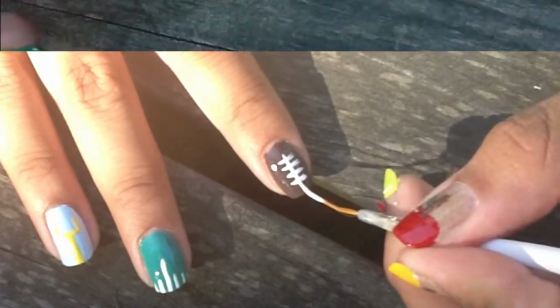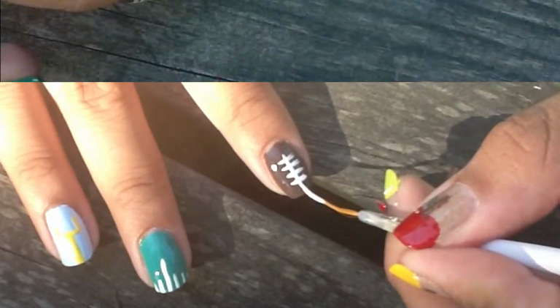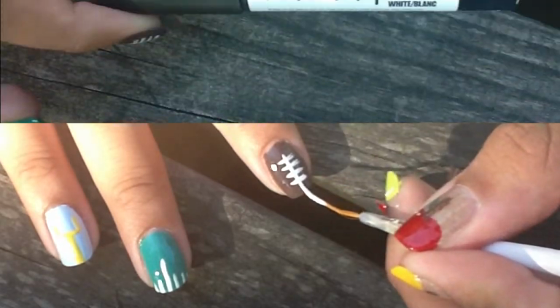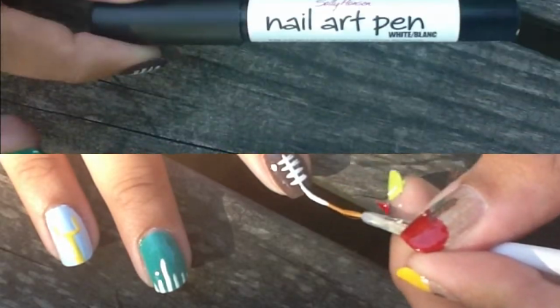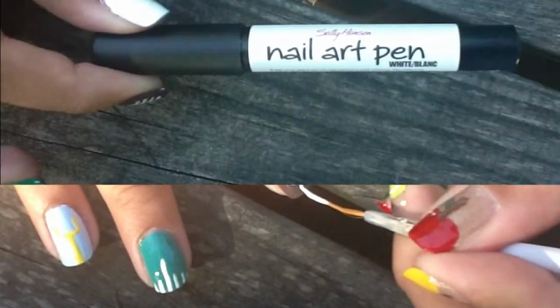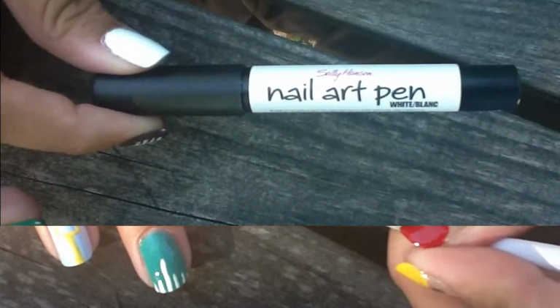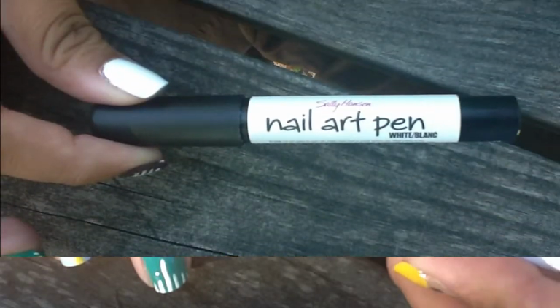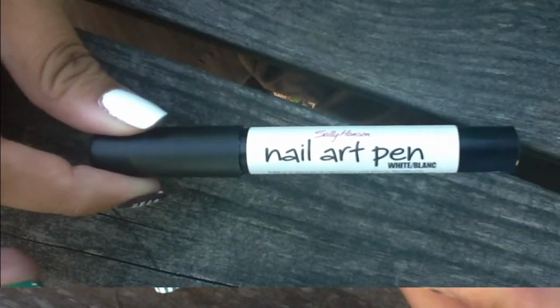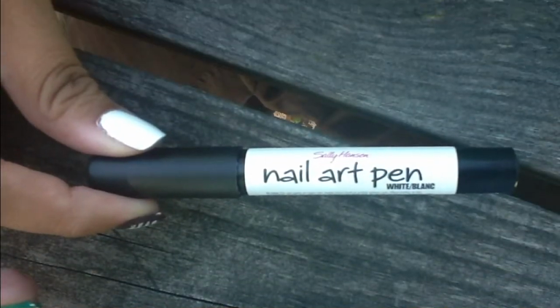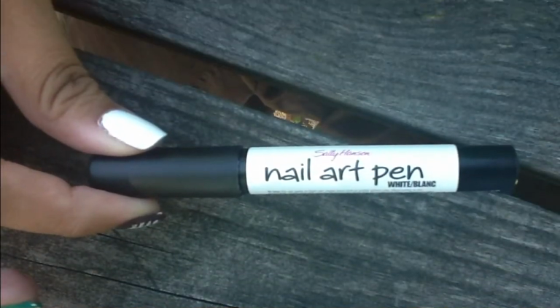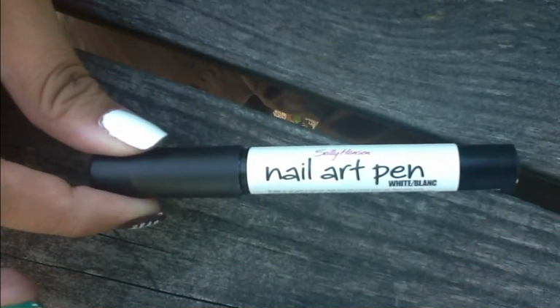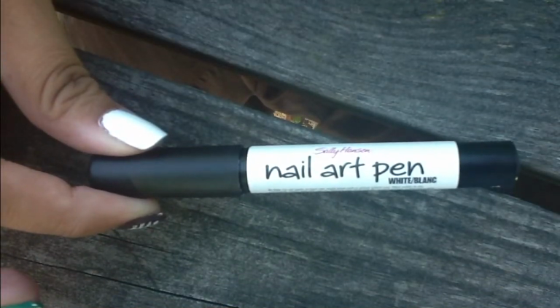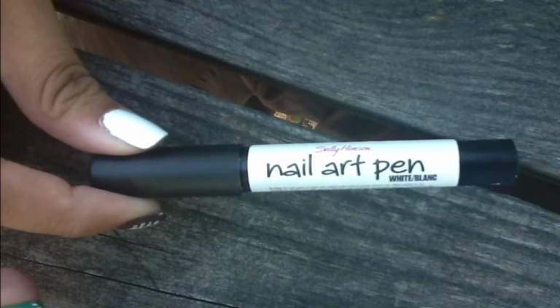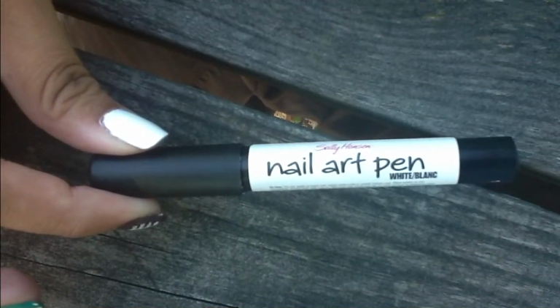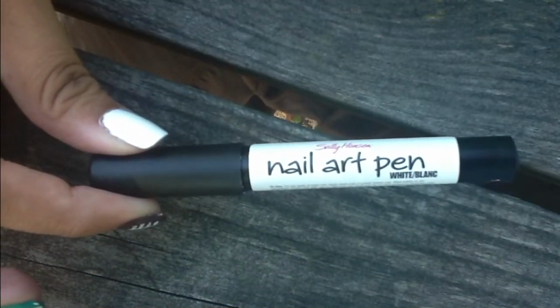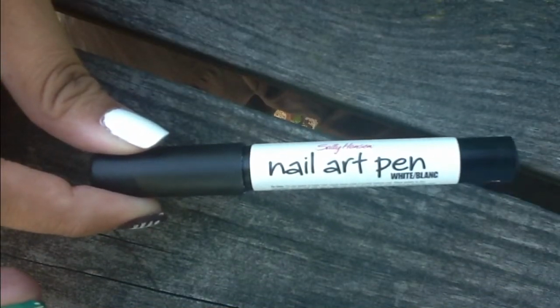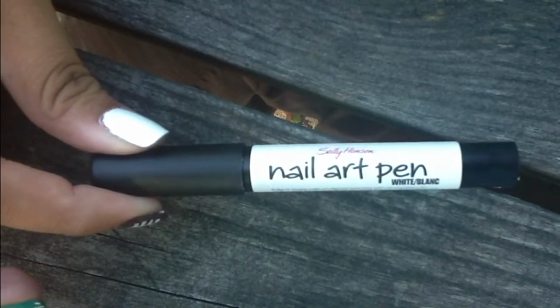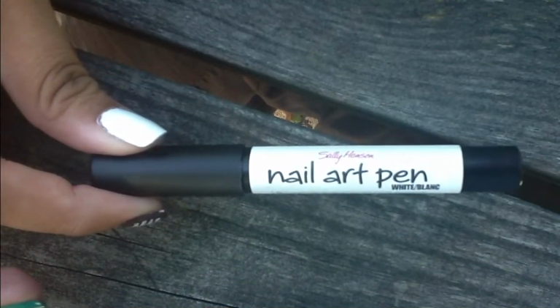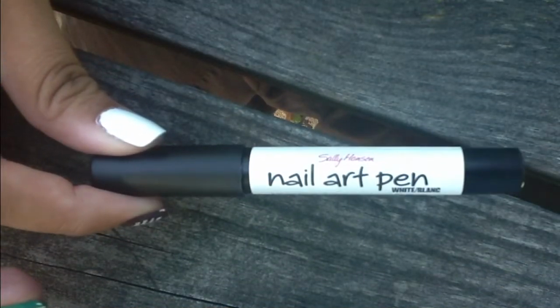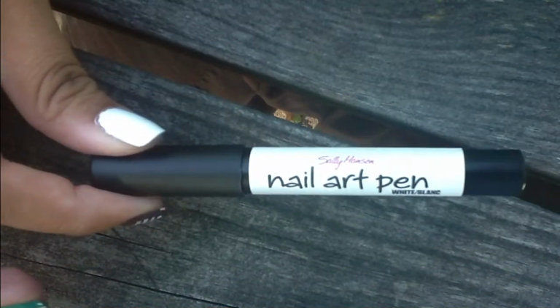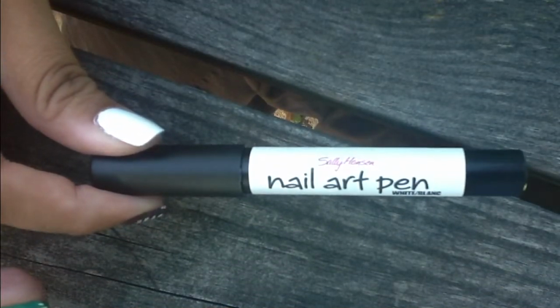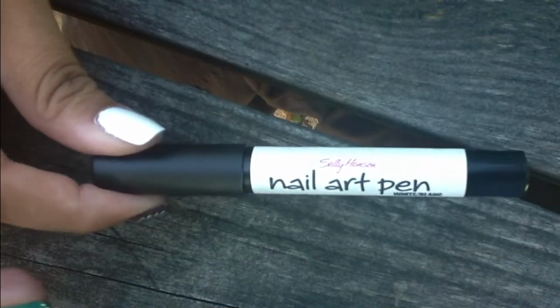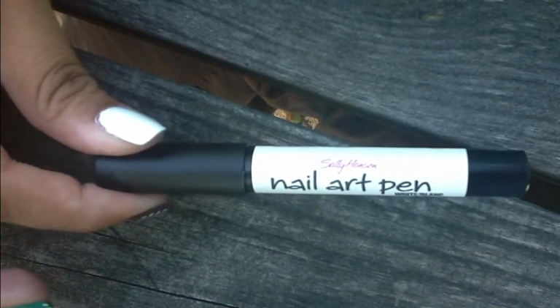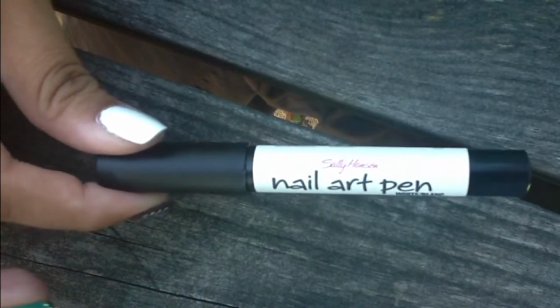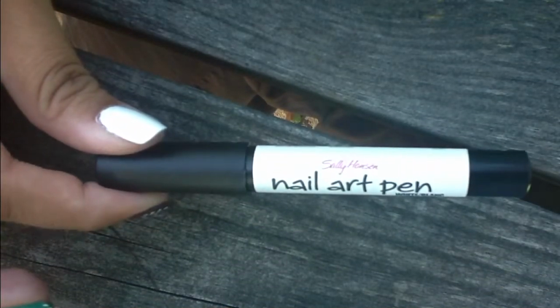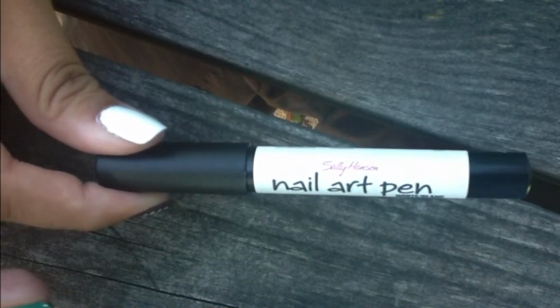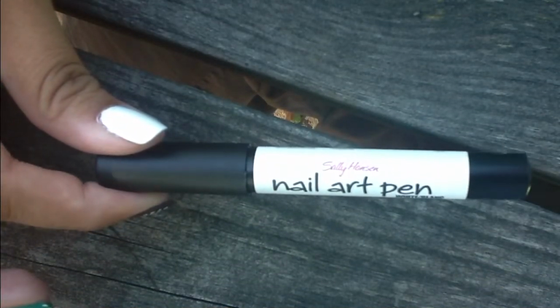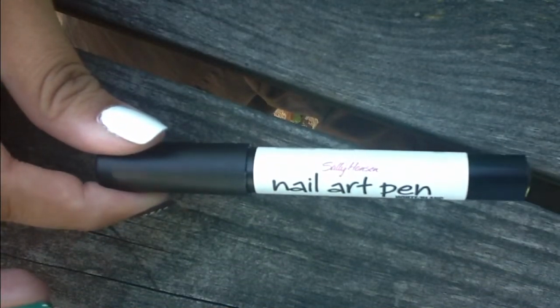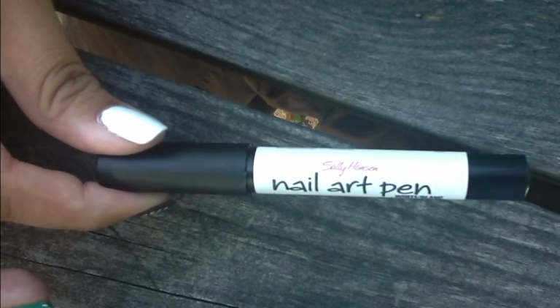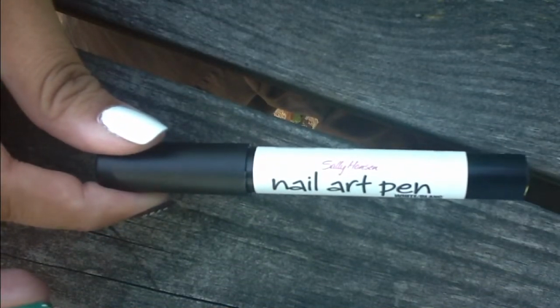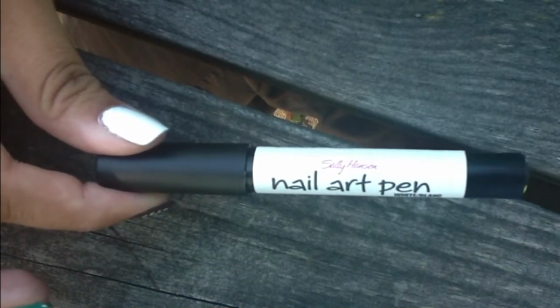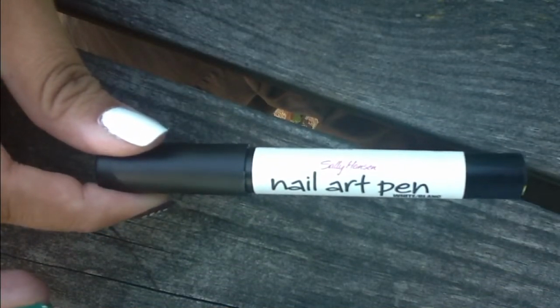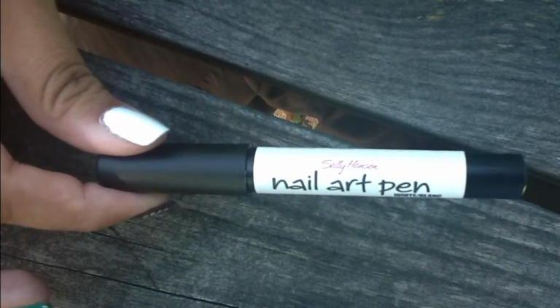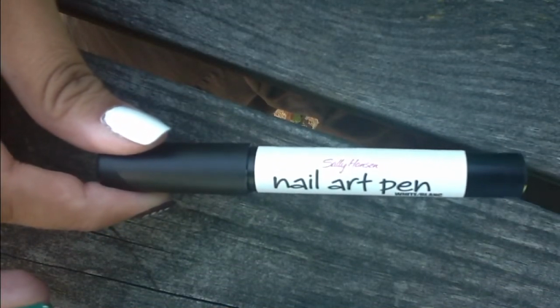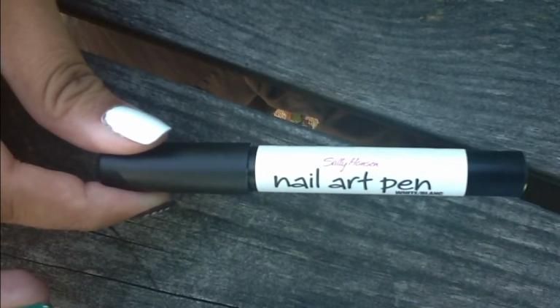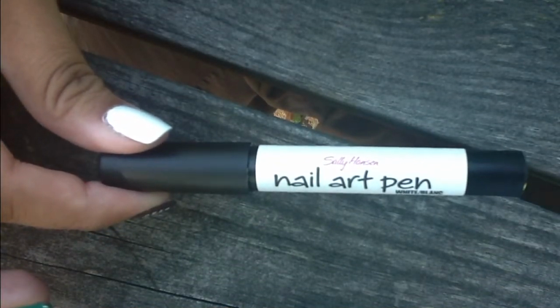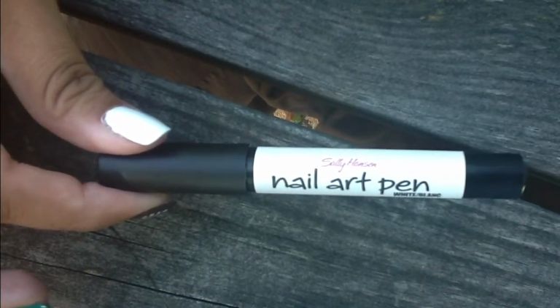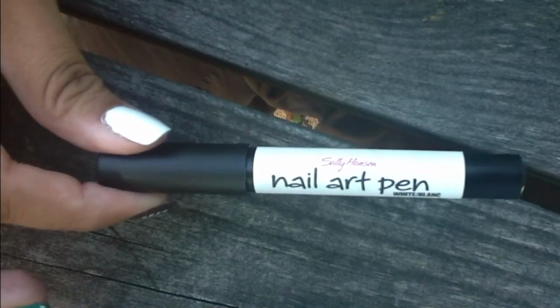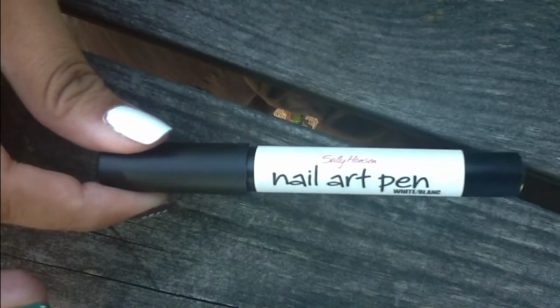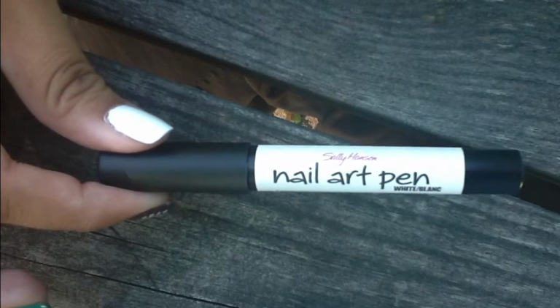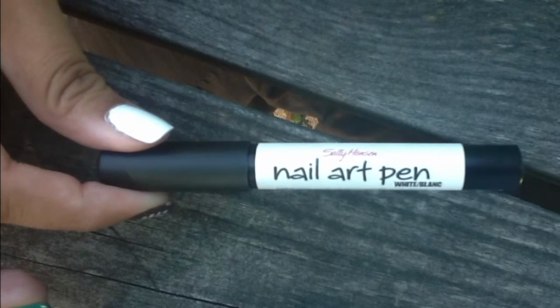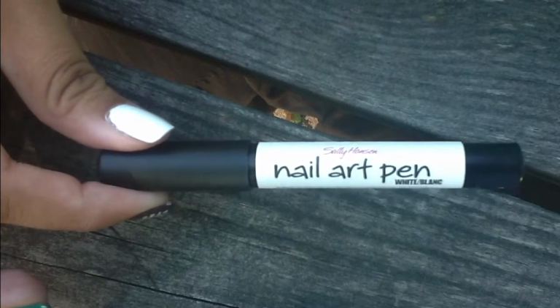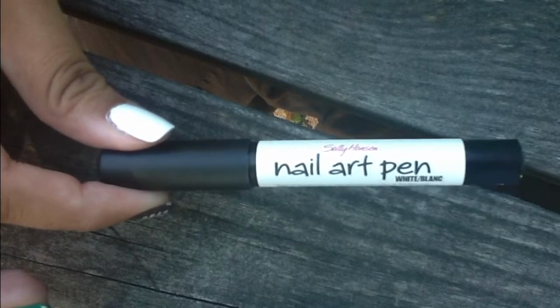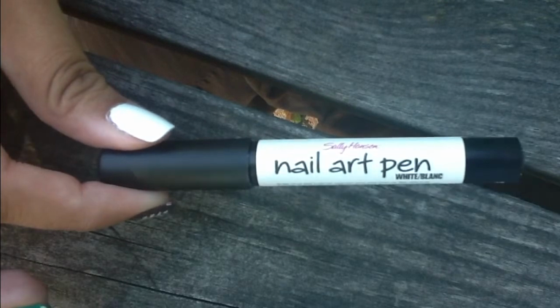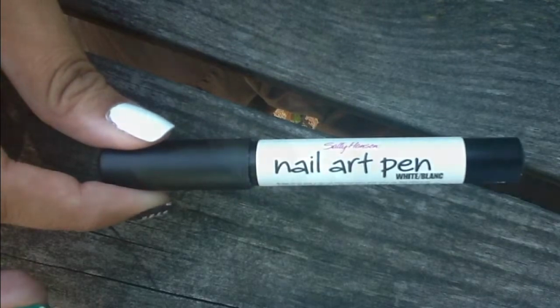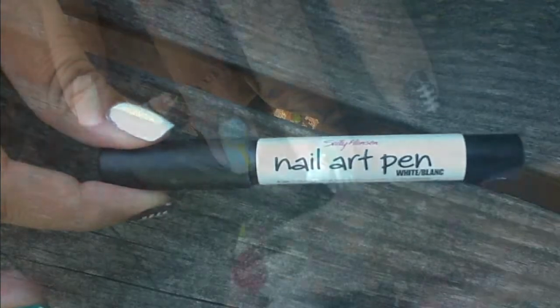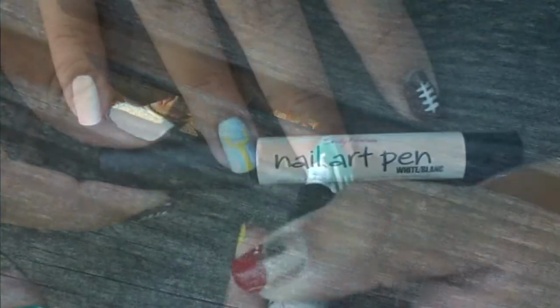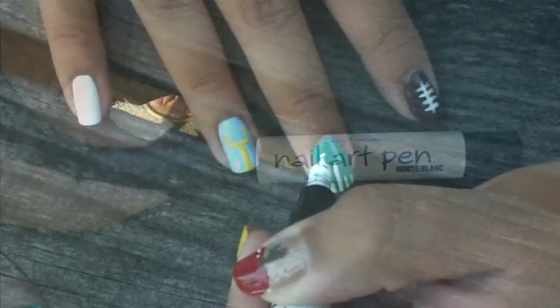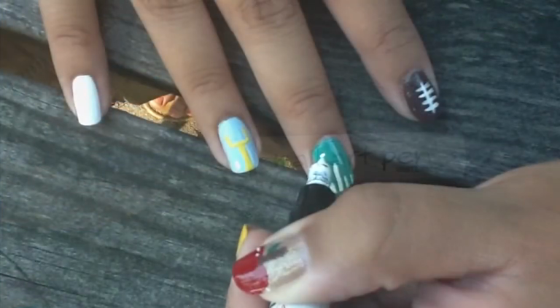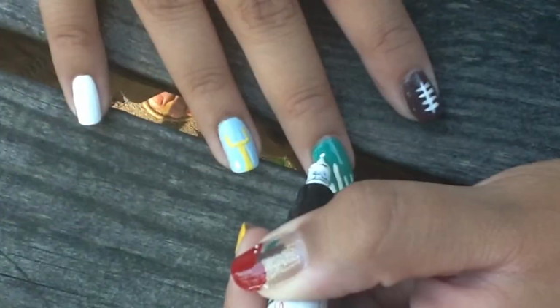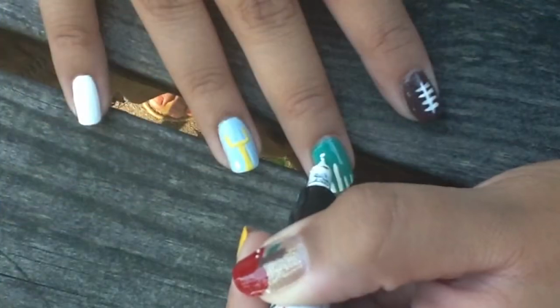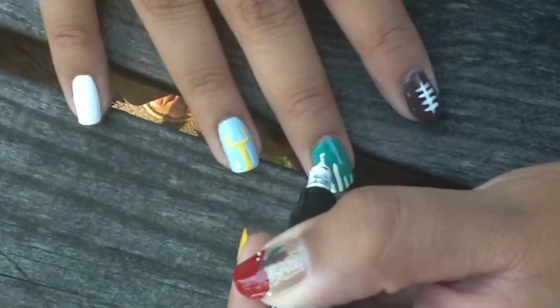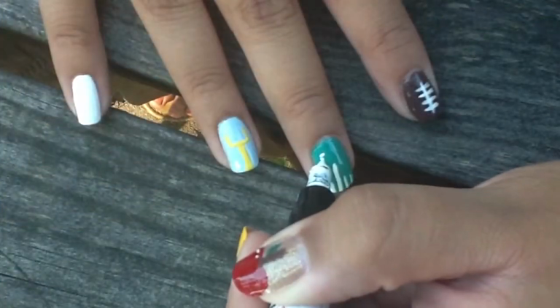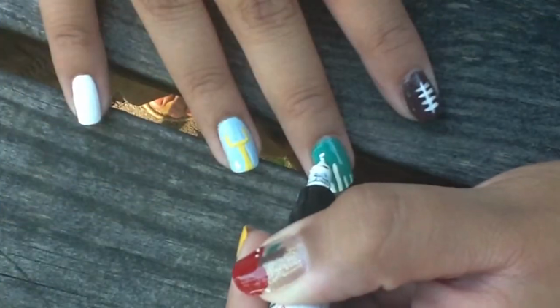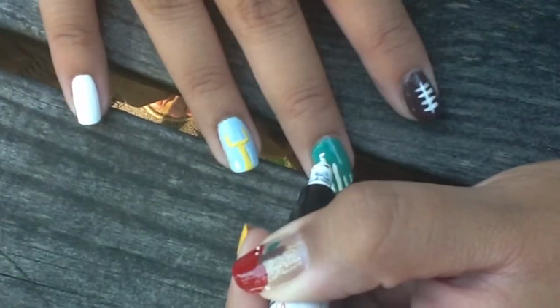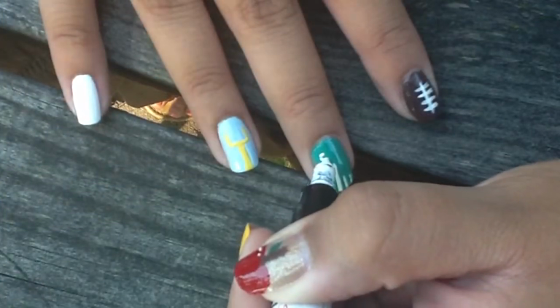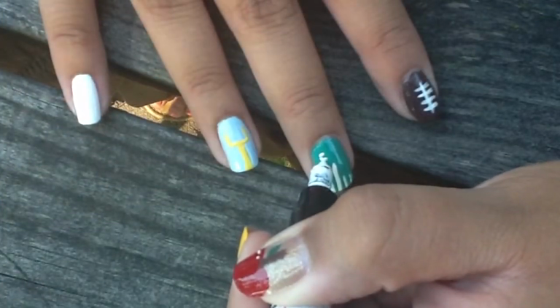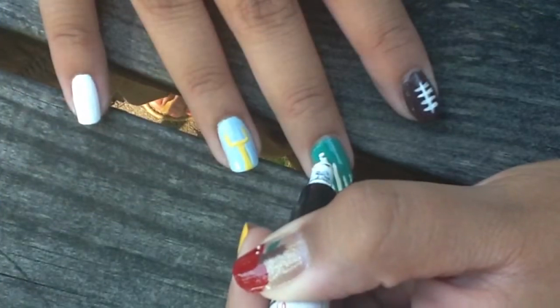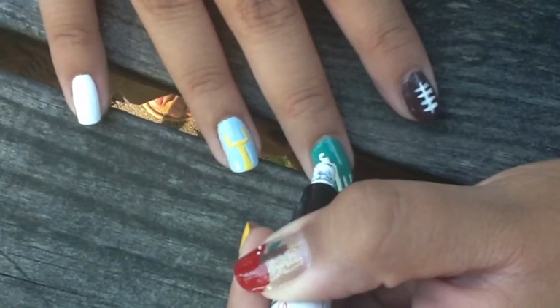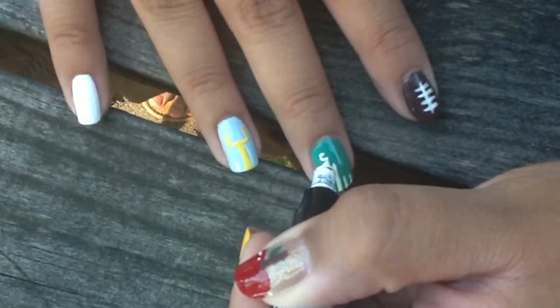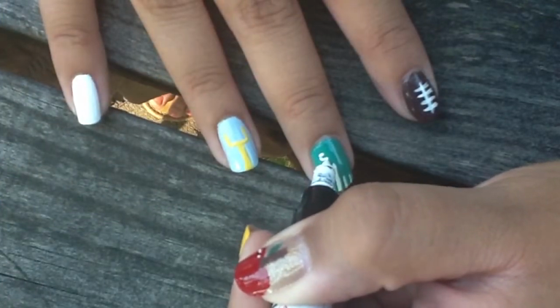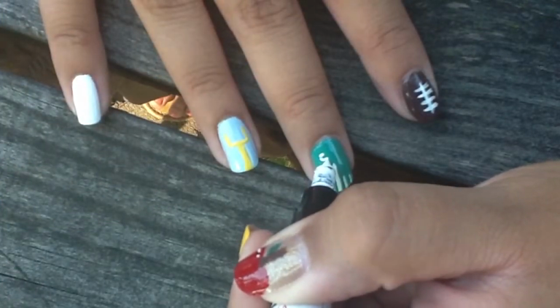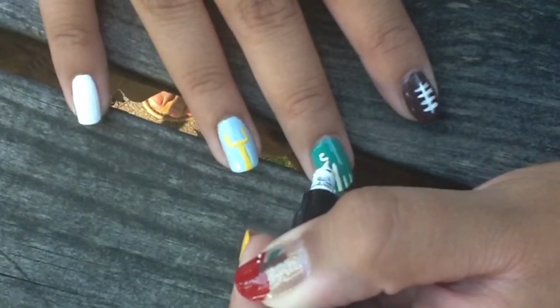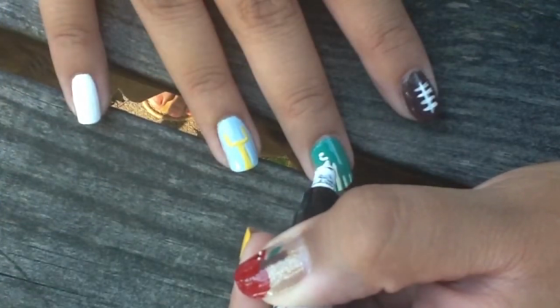And next, I'm going to be taking my Sally Hansen nail art pen in white to create the number 50 on my middle finger.